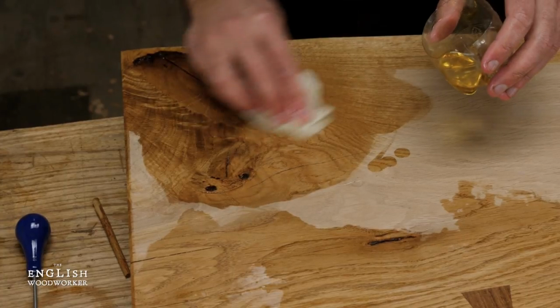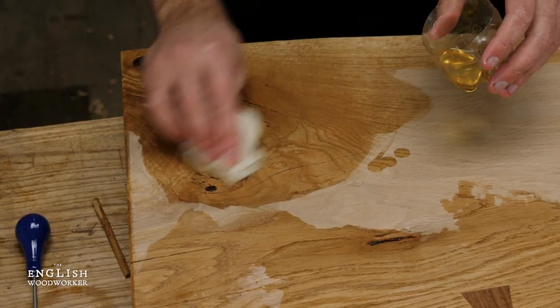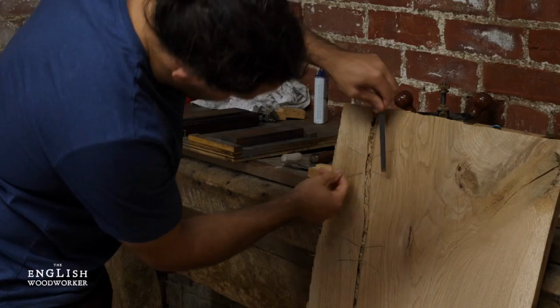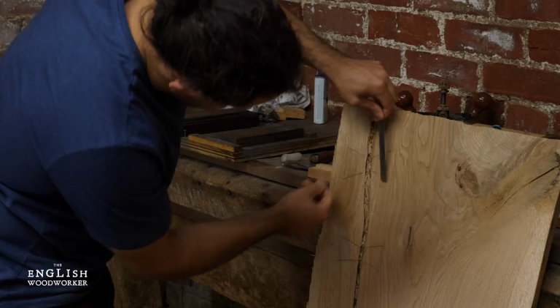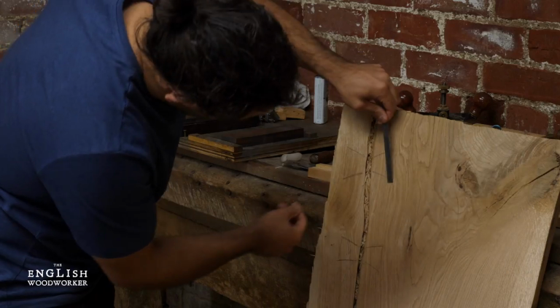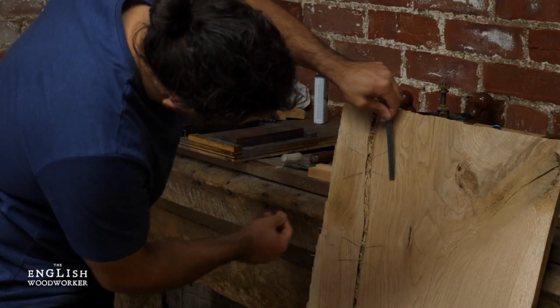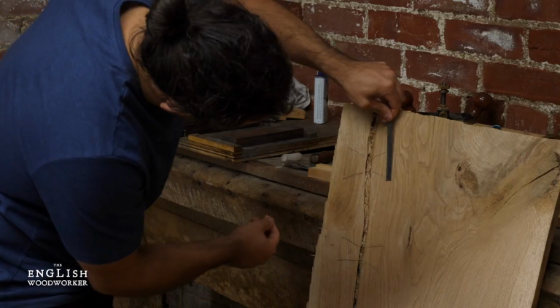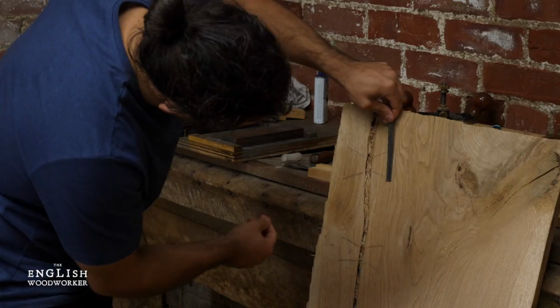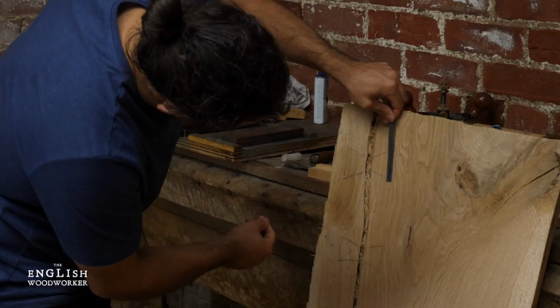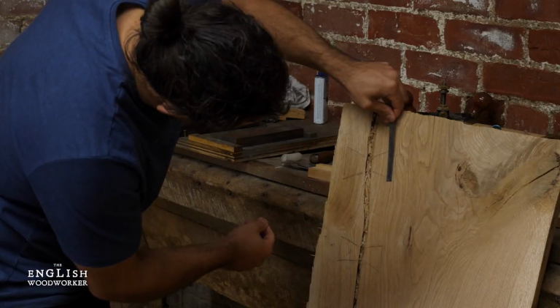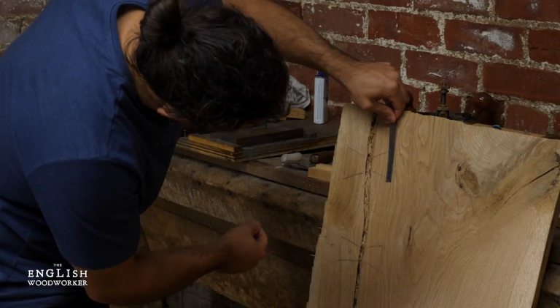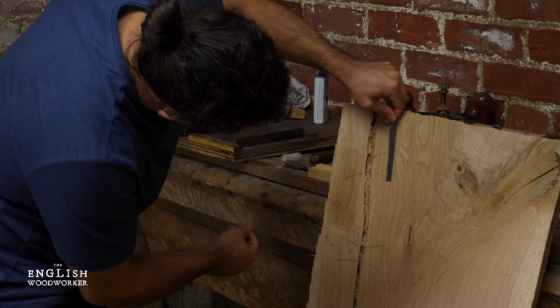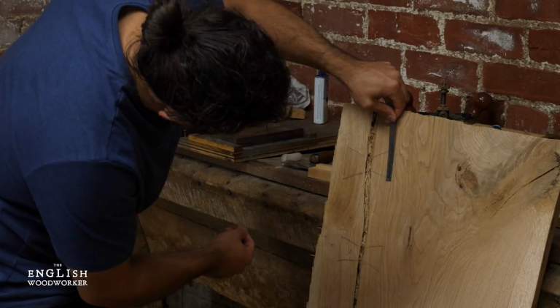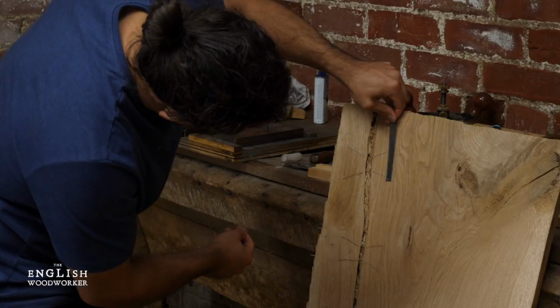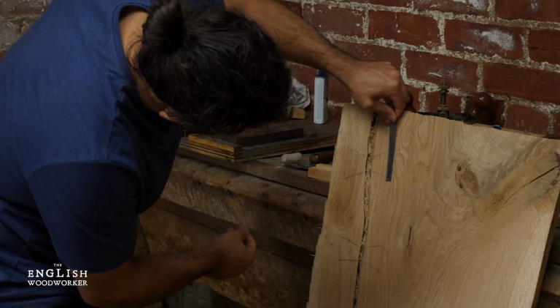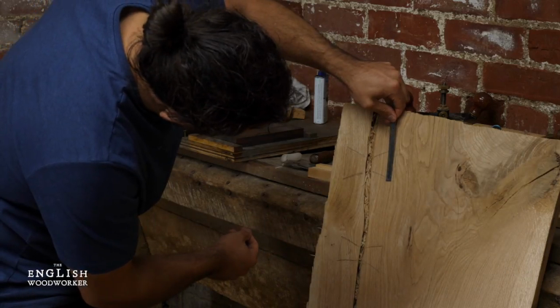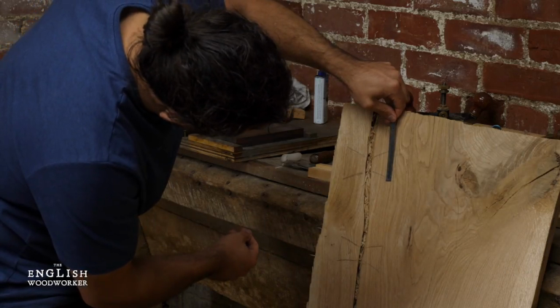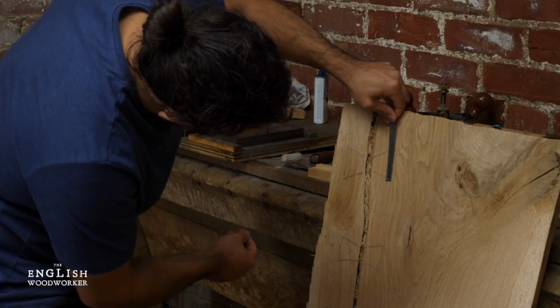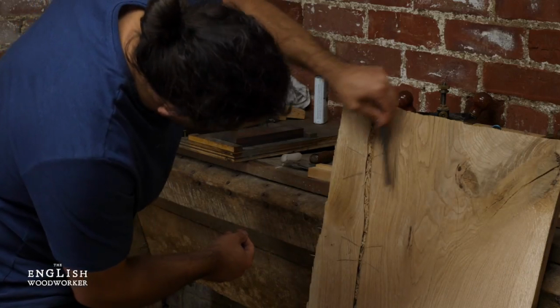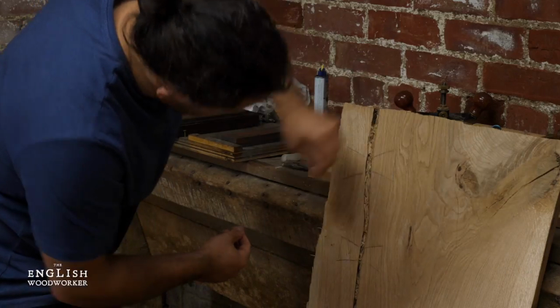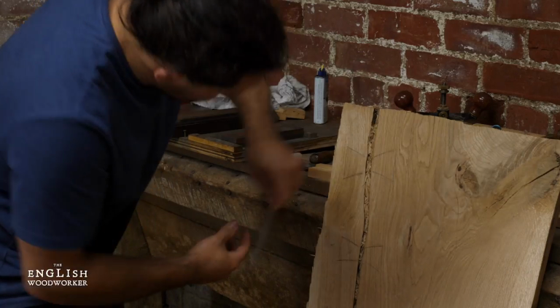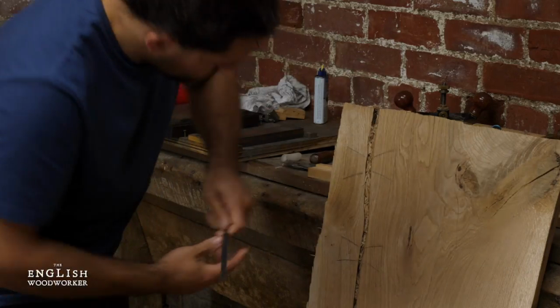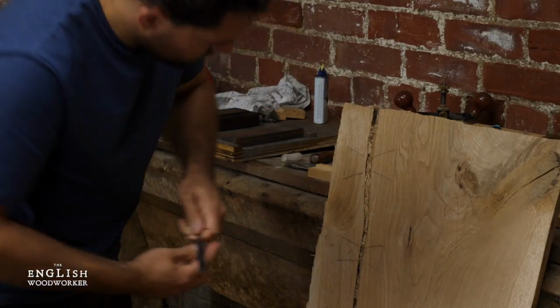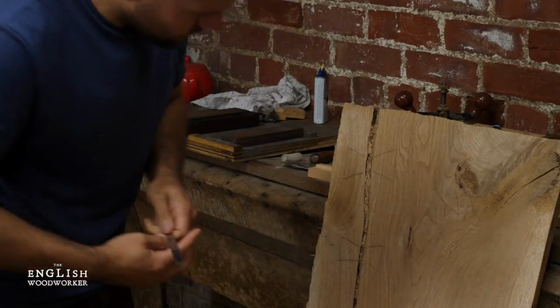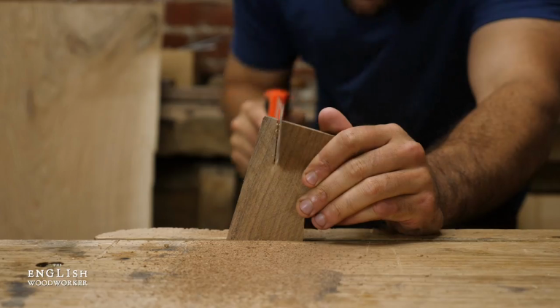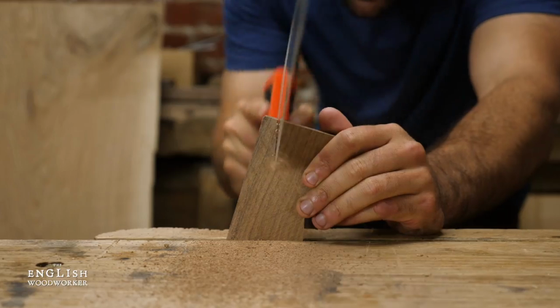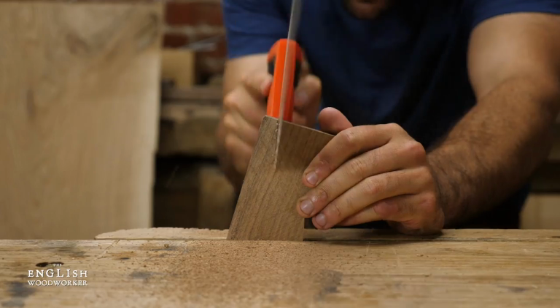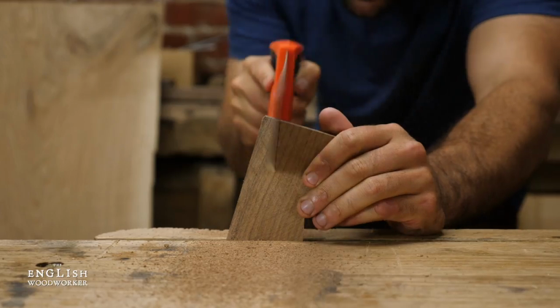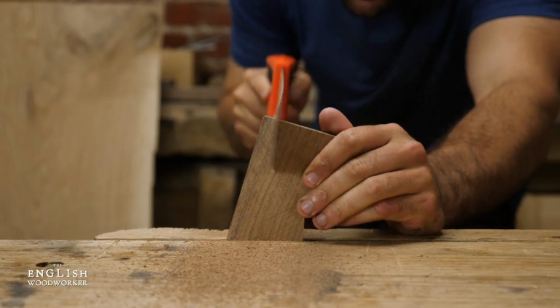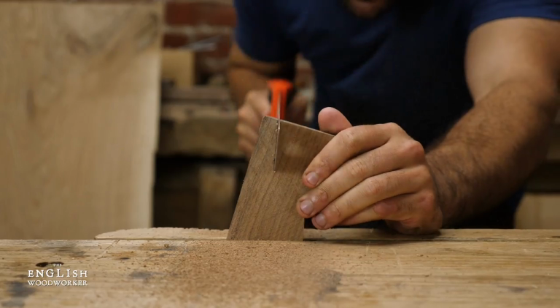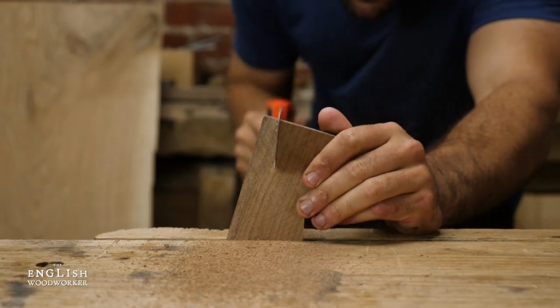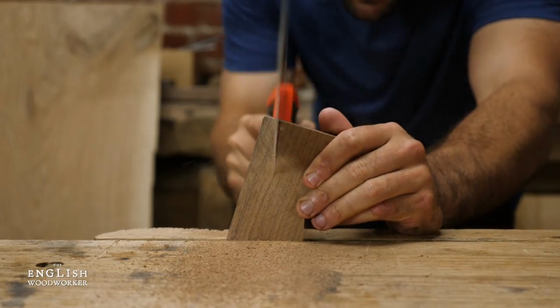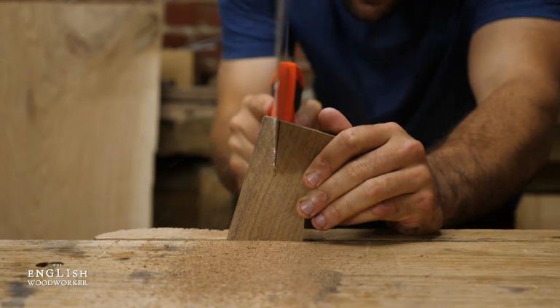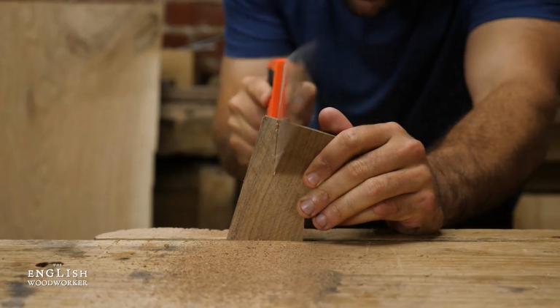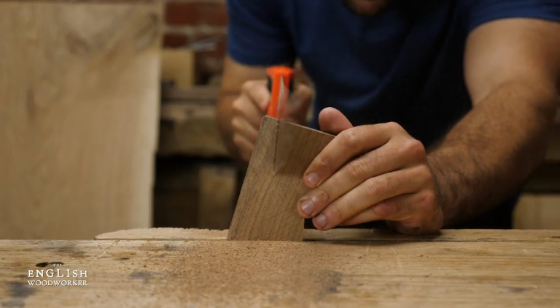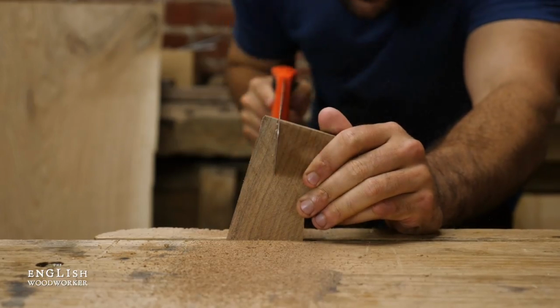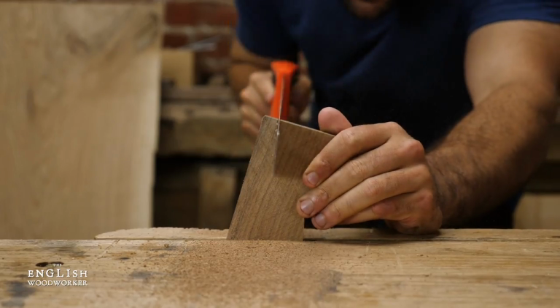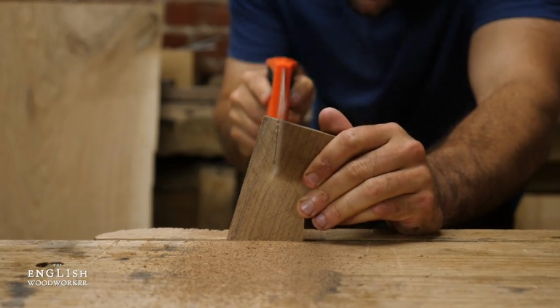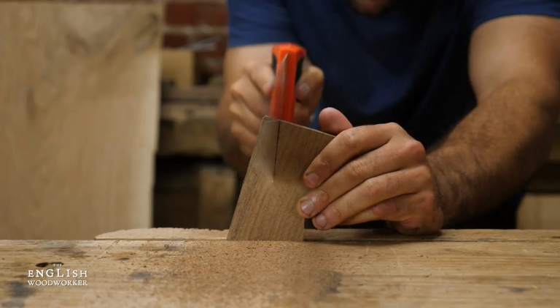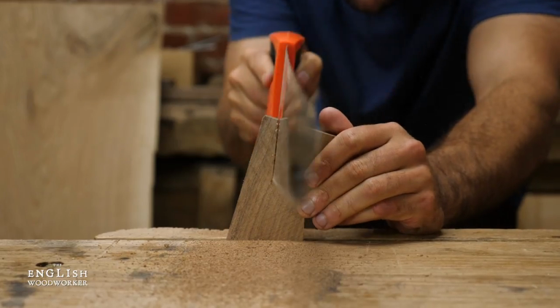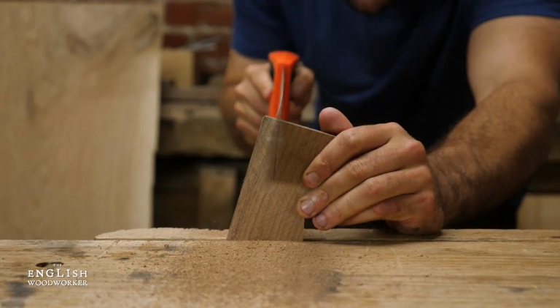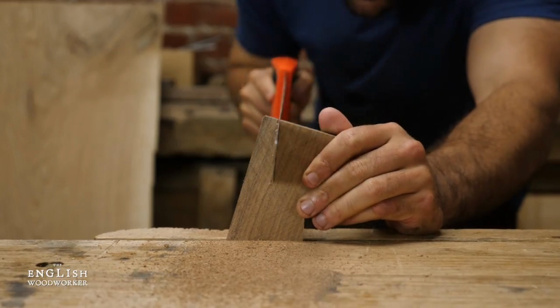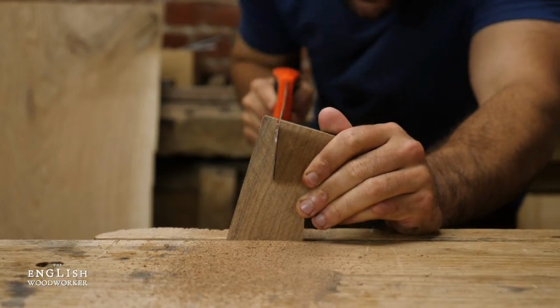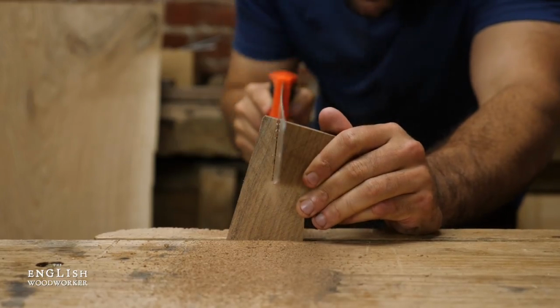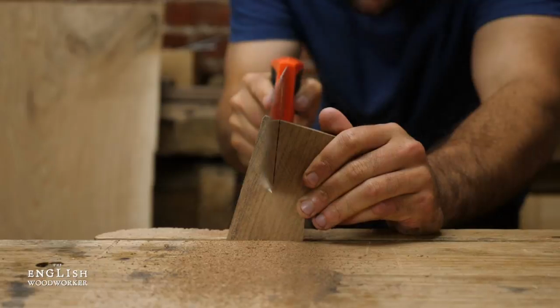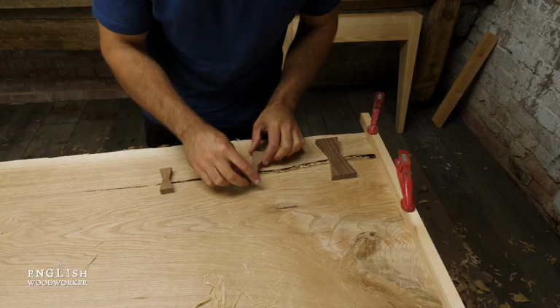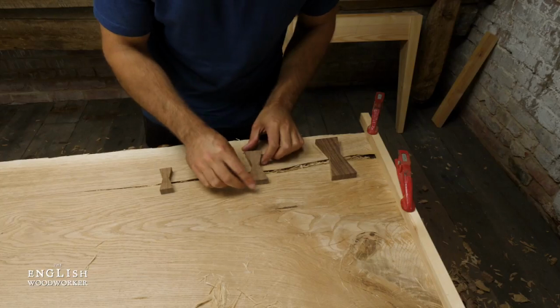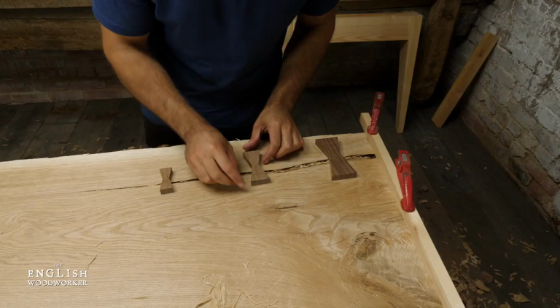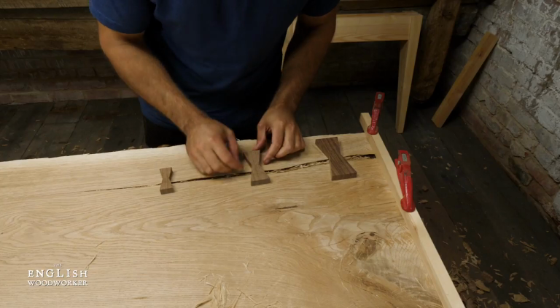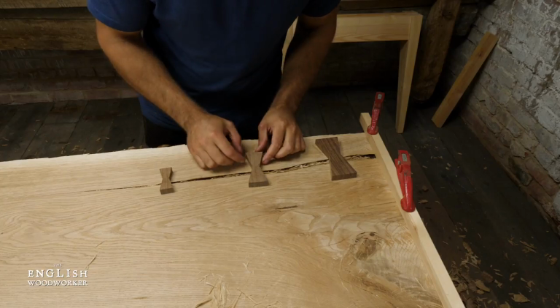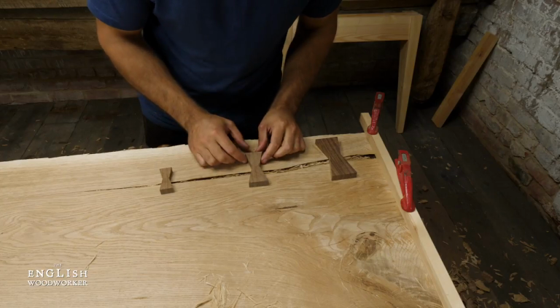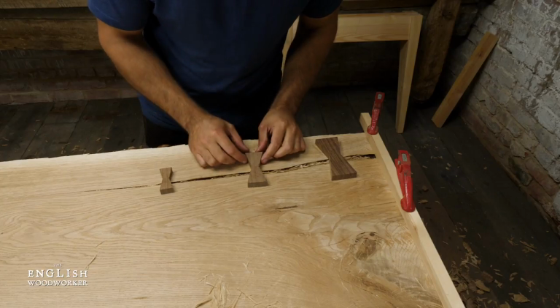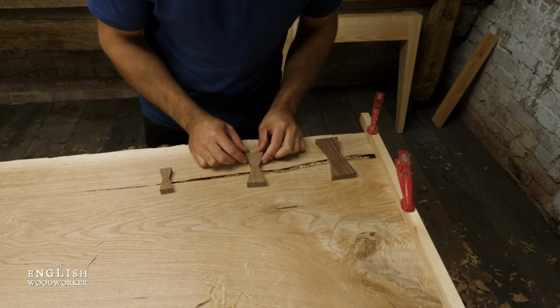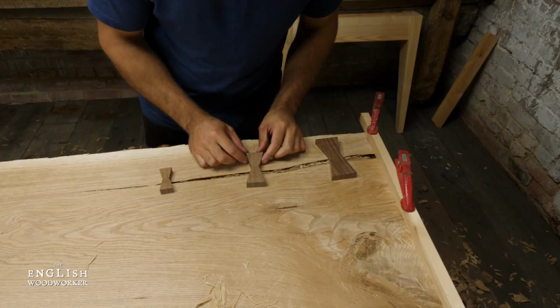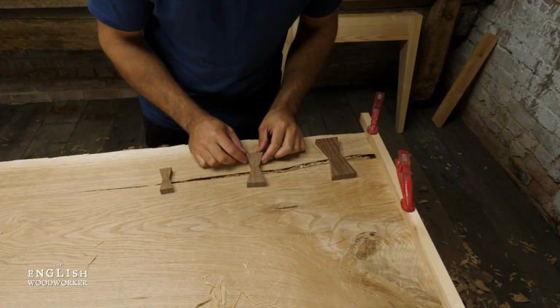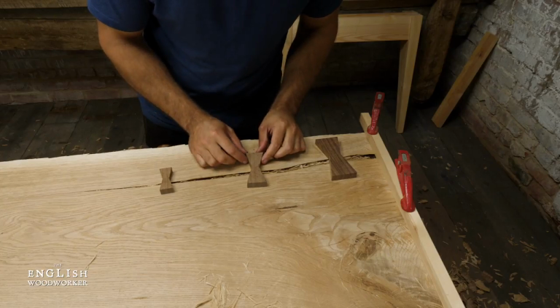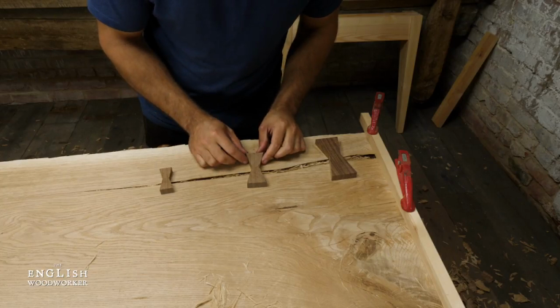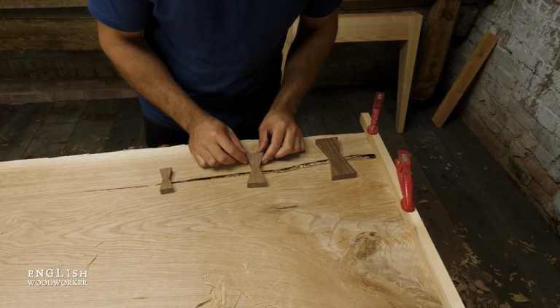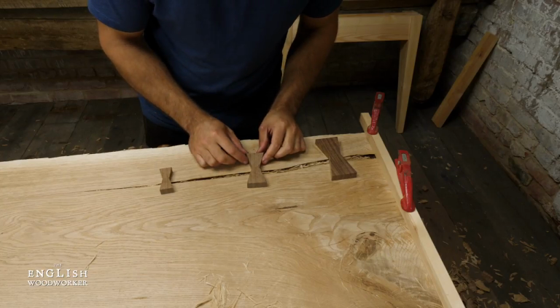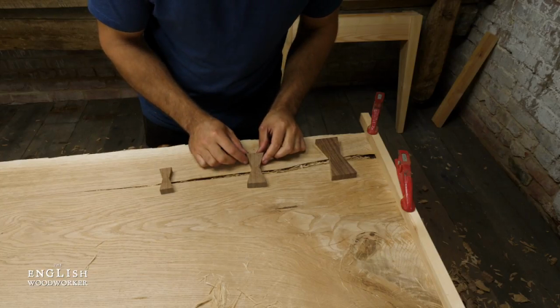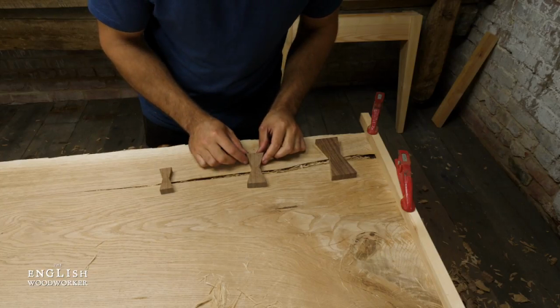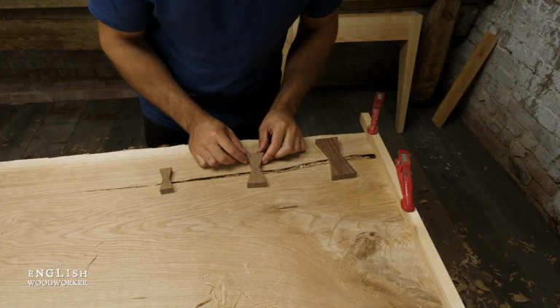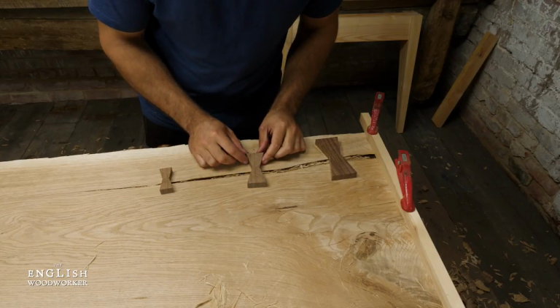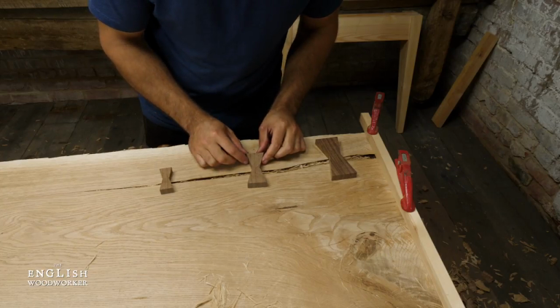The massive crack was screaming out for some dovetail keys — not only to make it look spot-on, but to actually make it structurally sound.